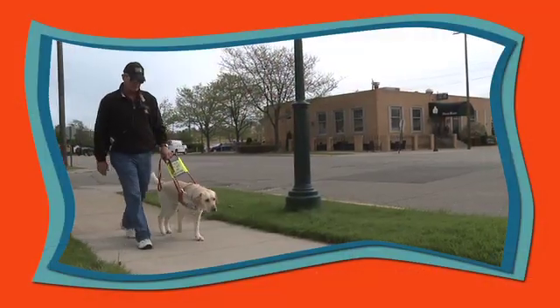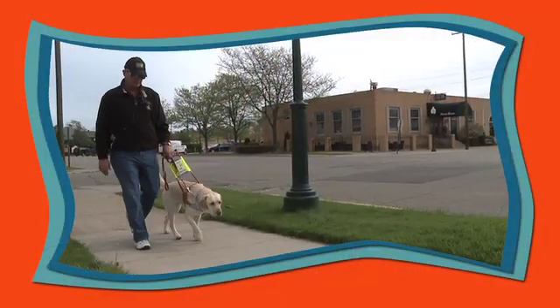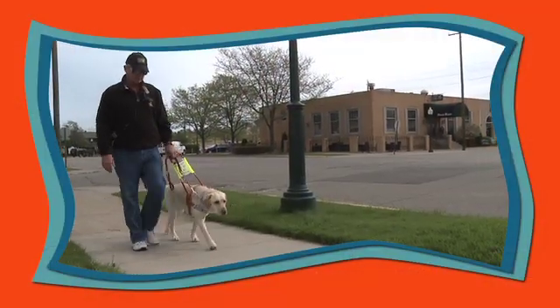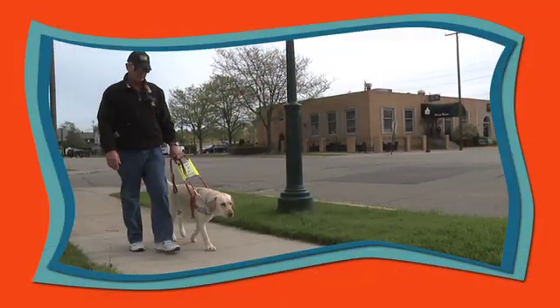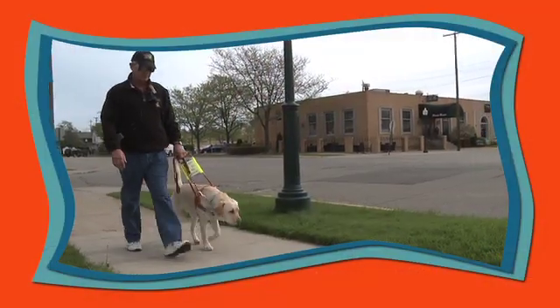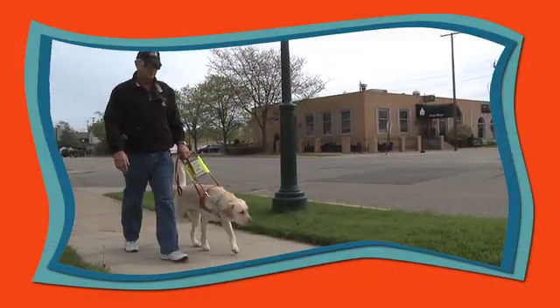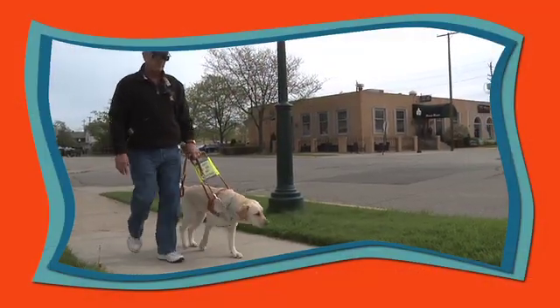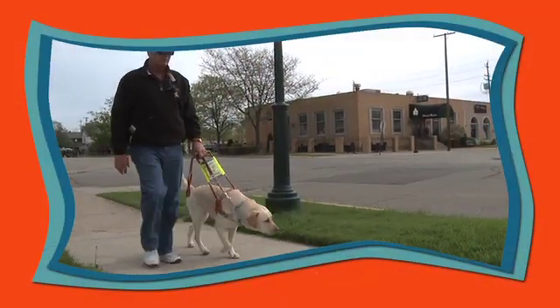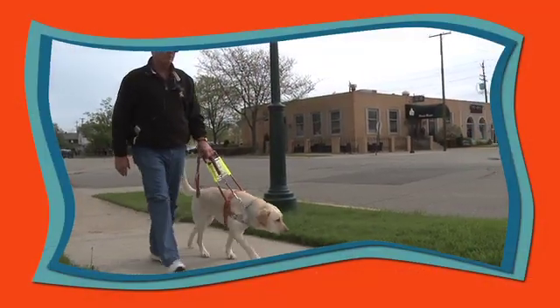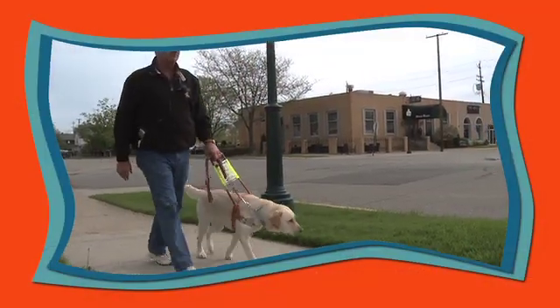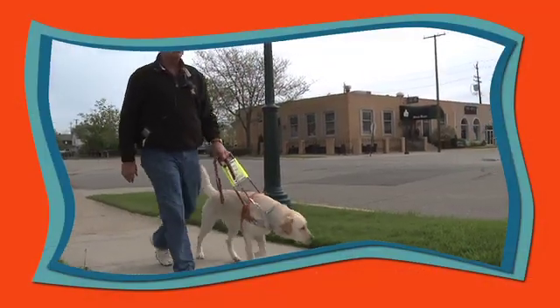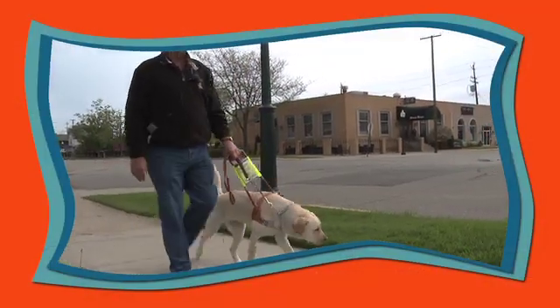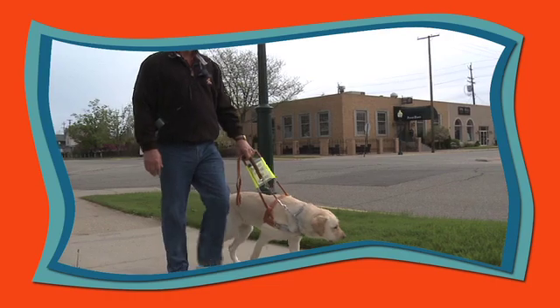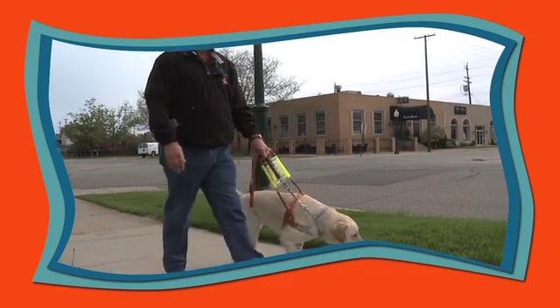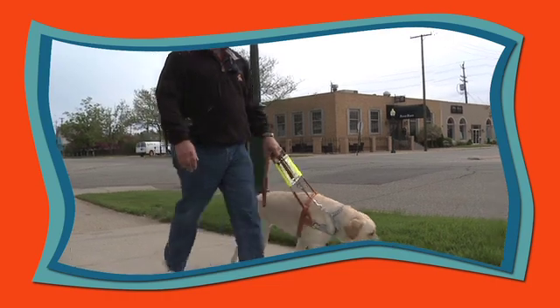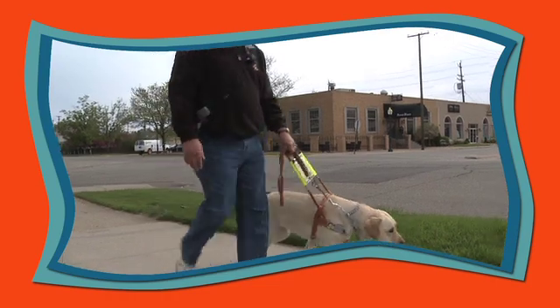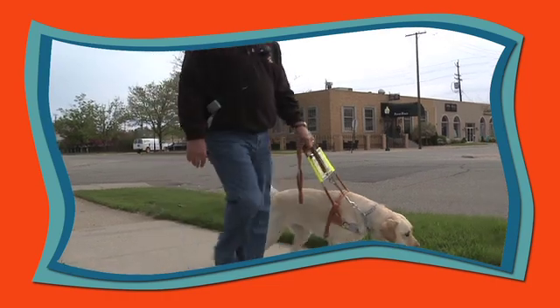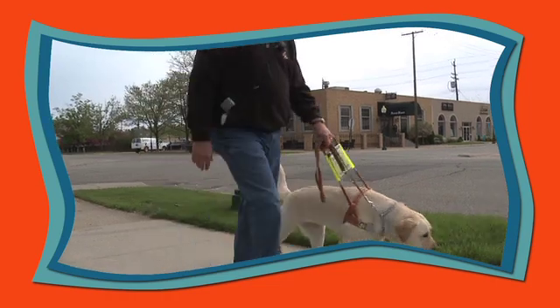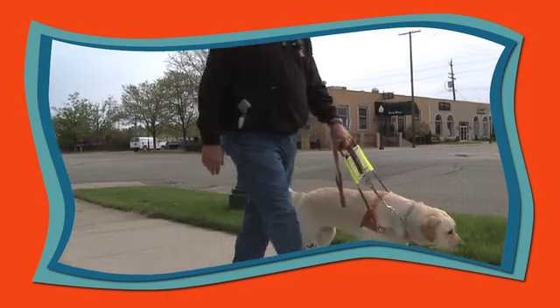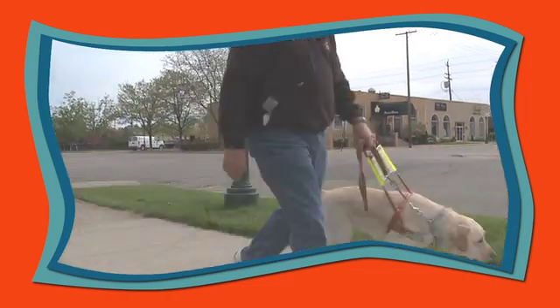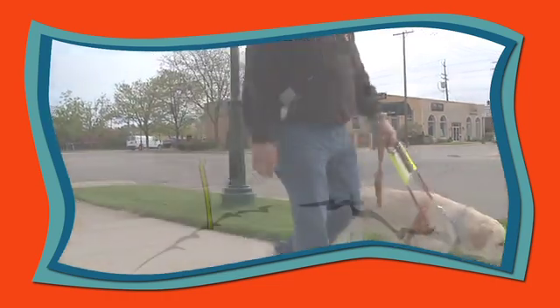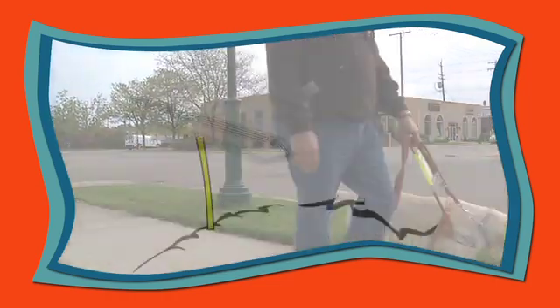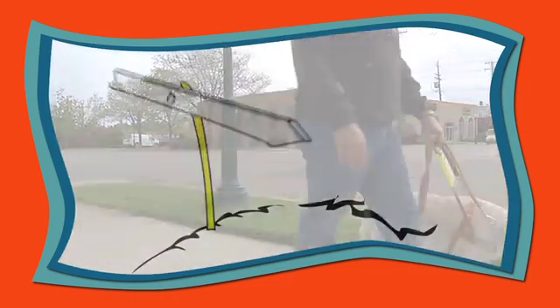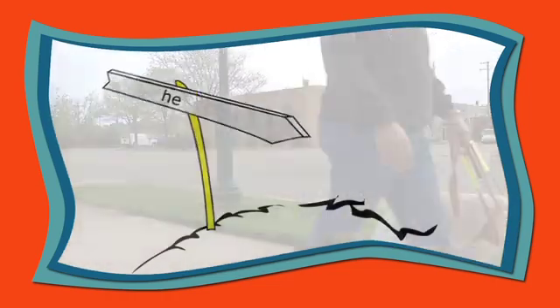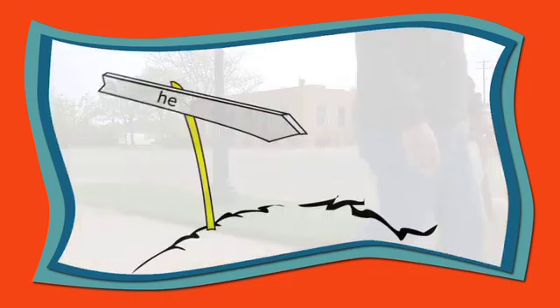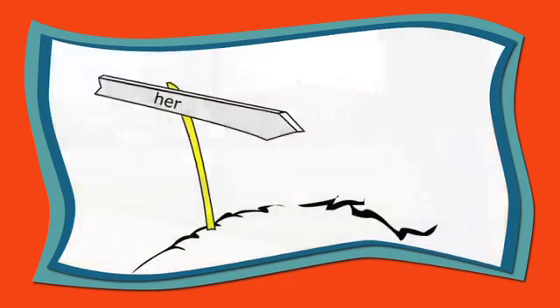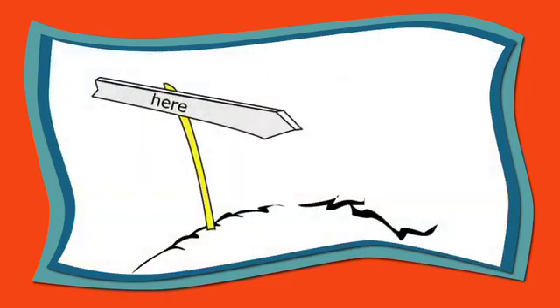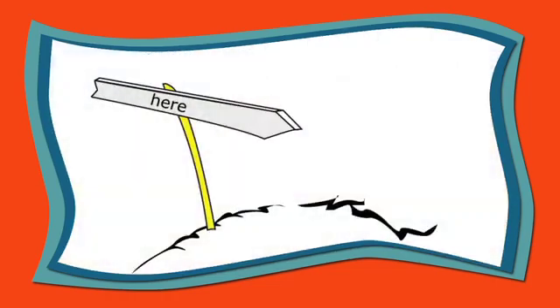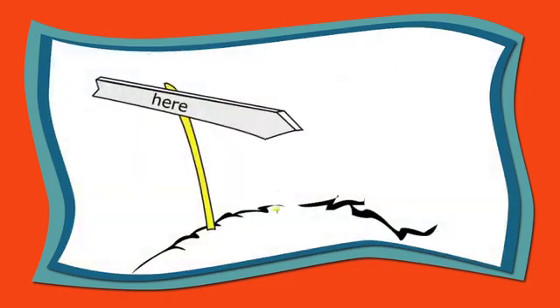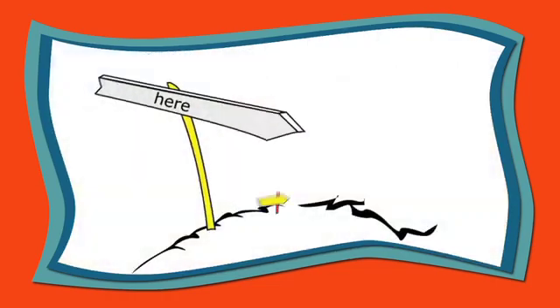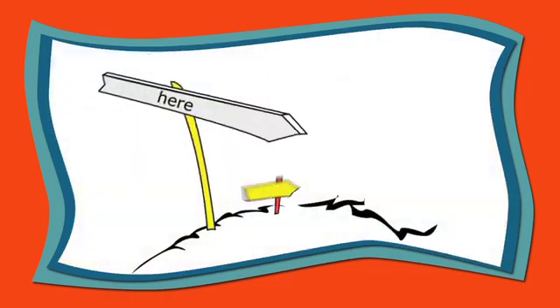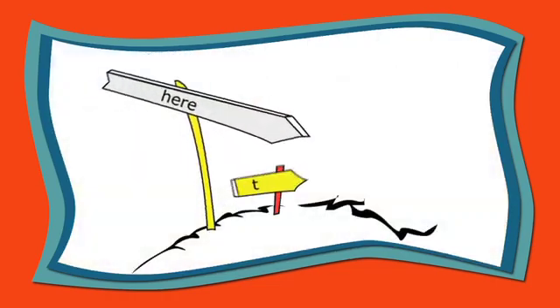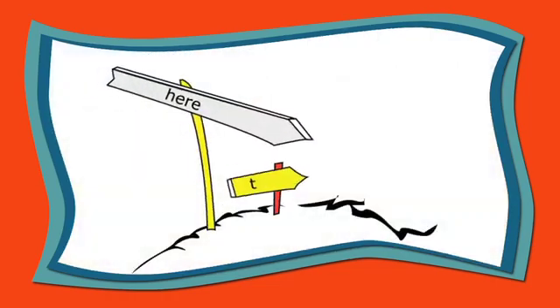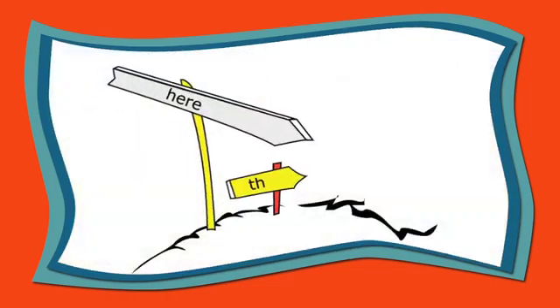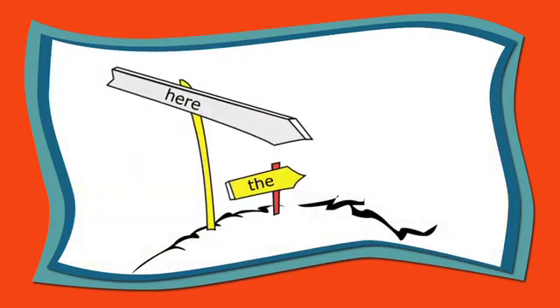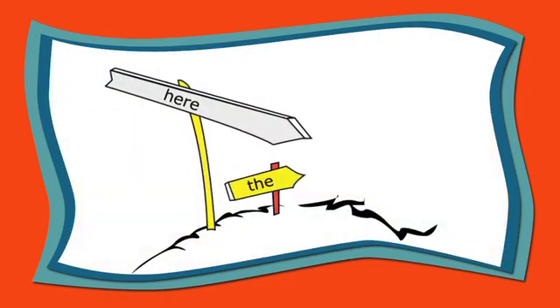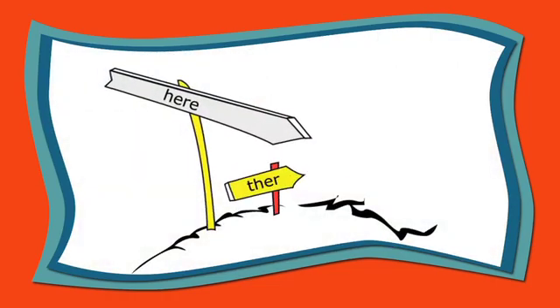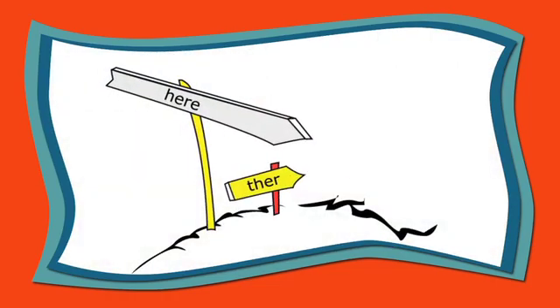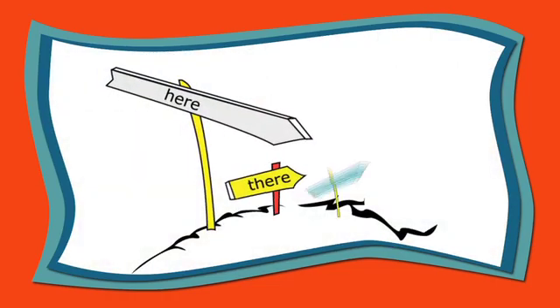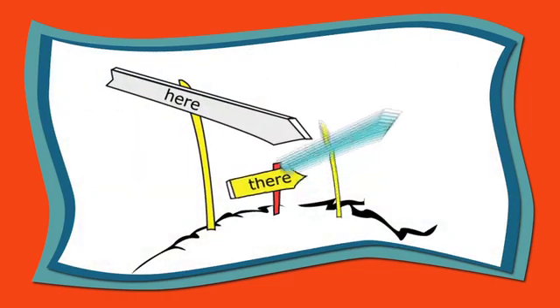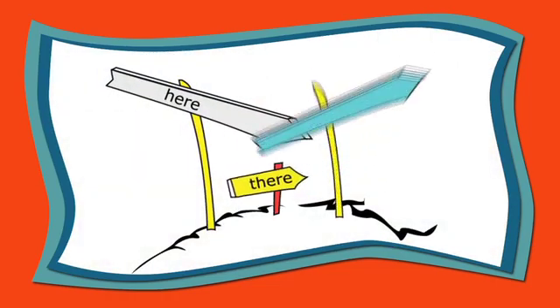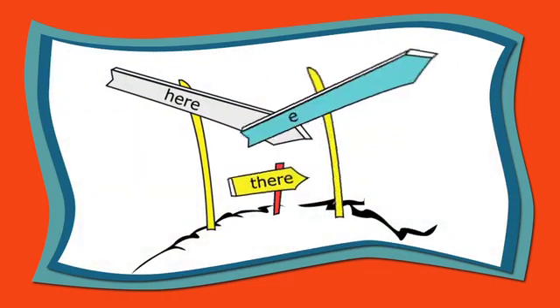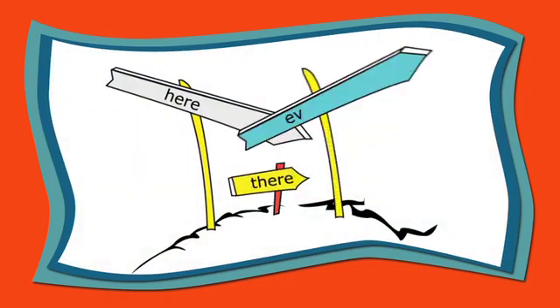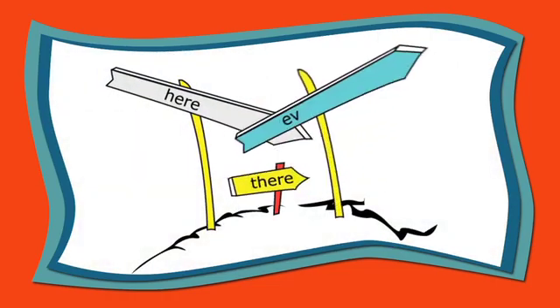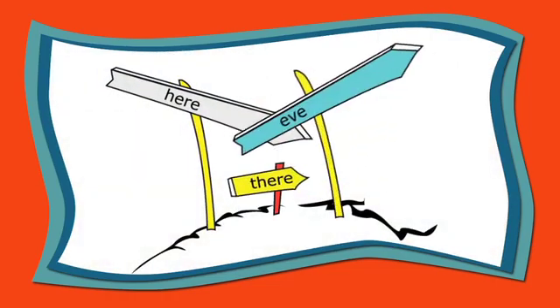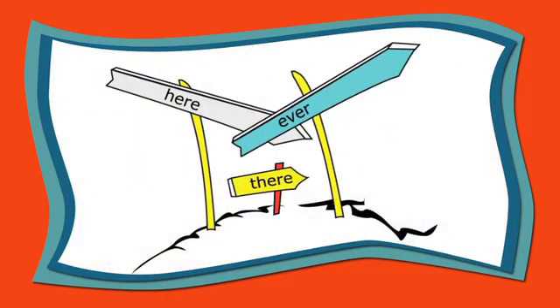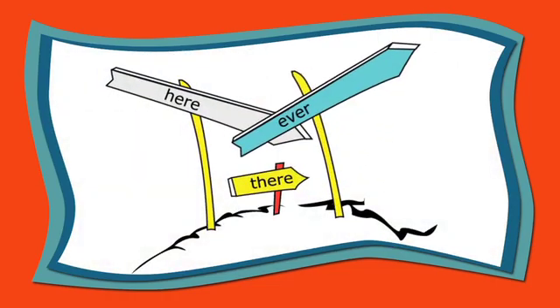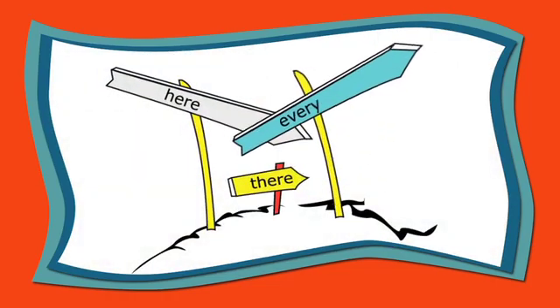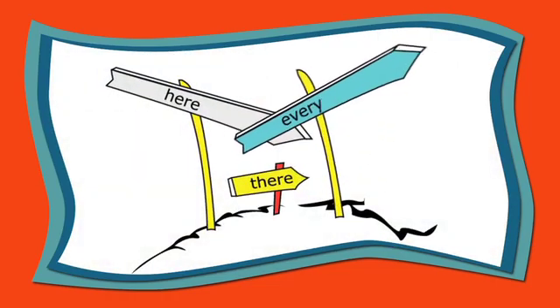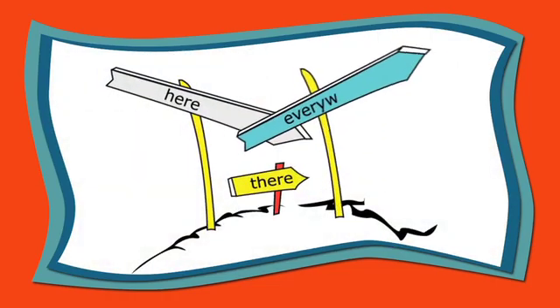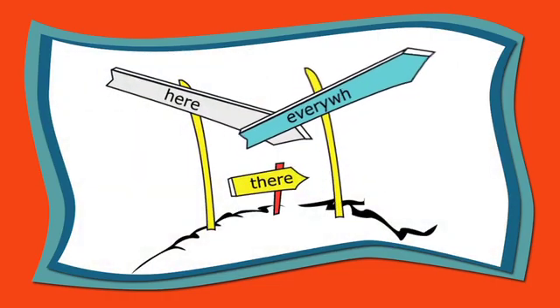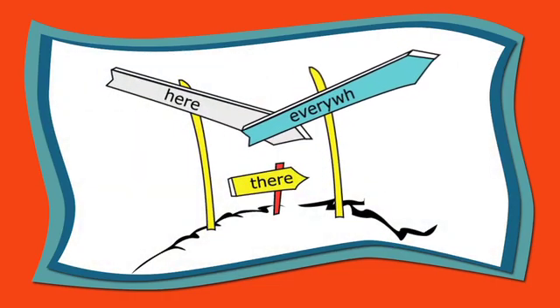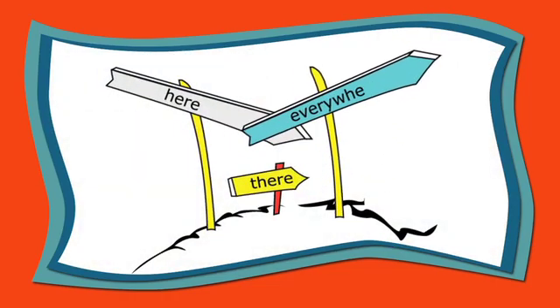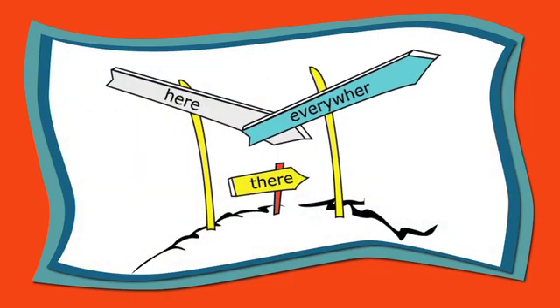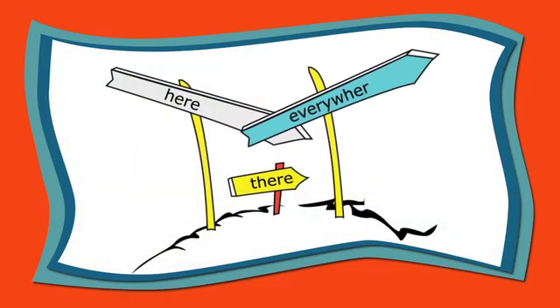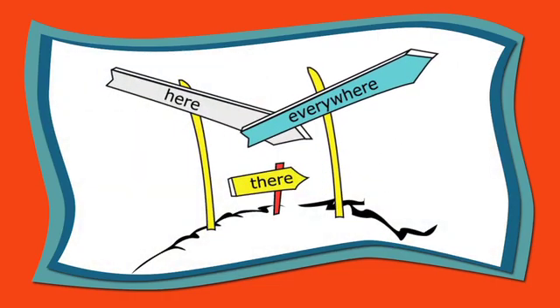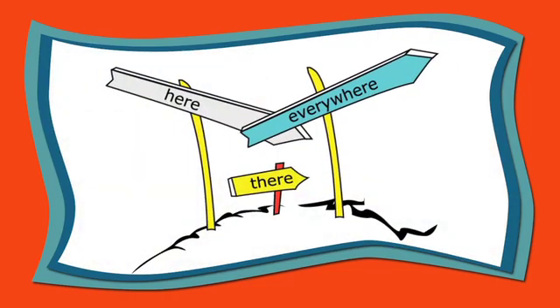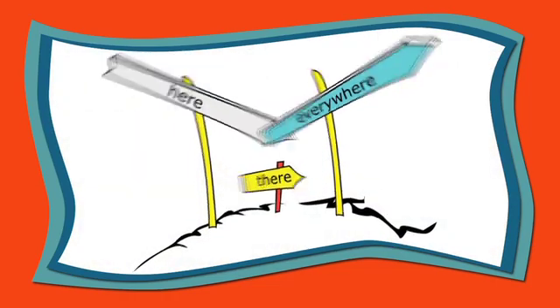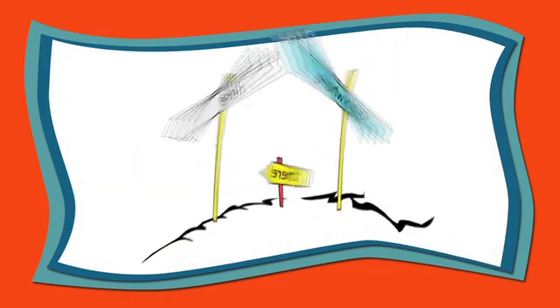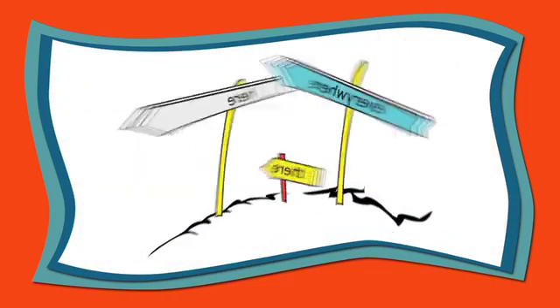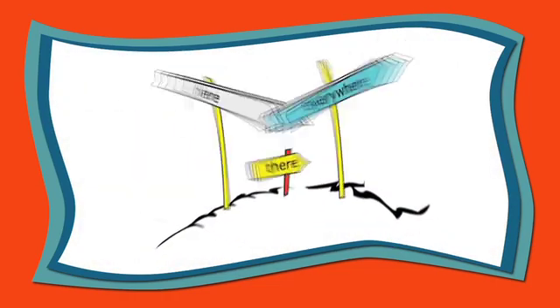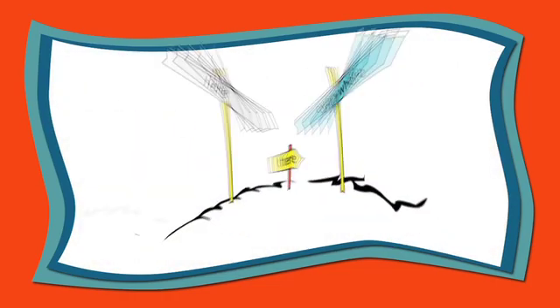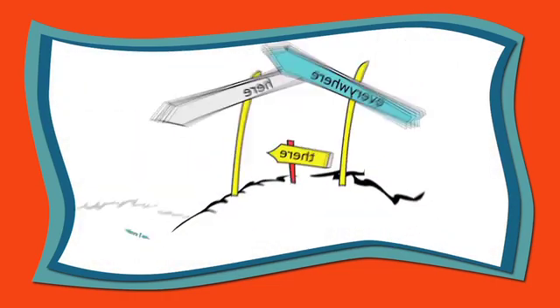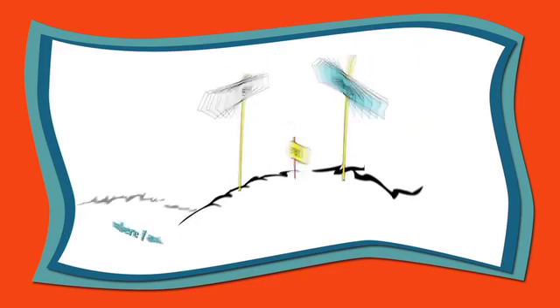Let's go home. For more information, go to www.leaderdog.org/GPS.